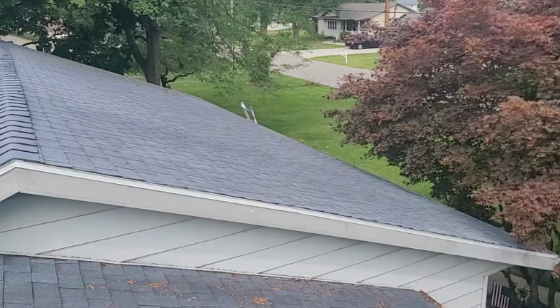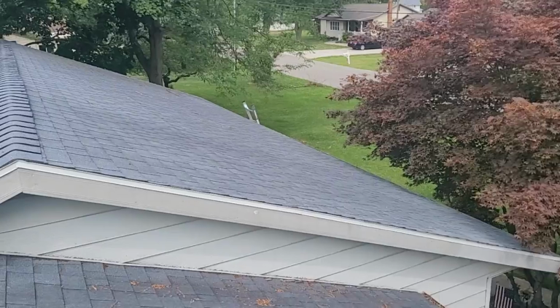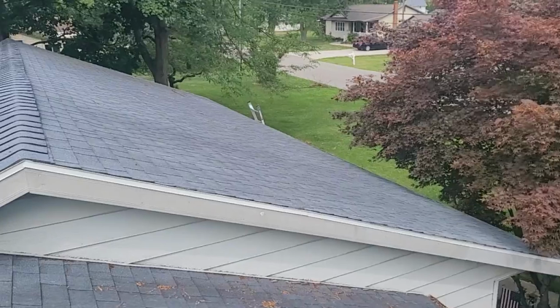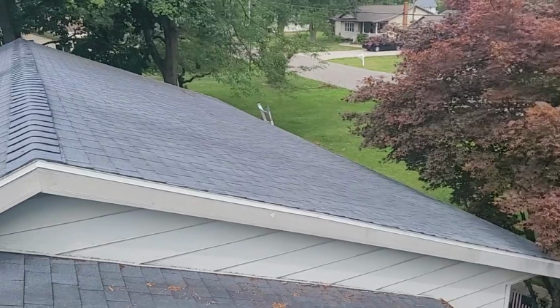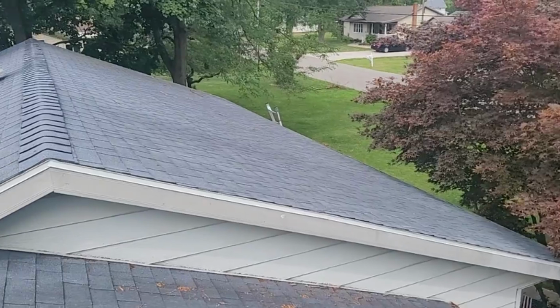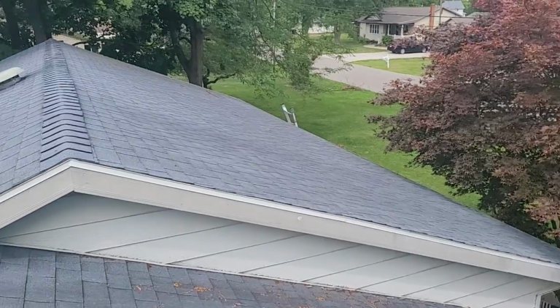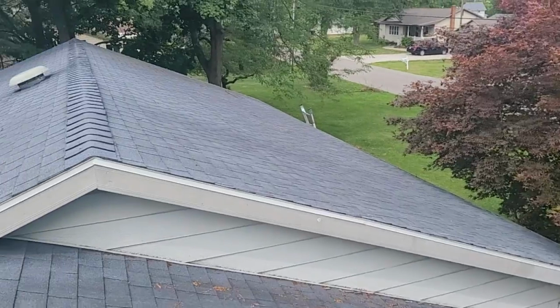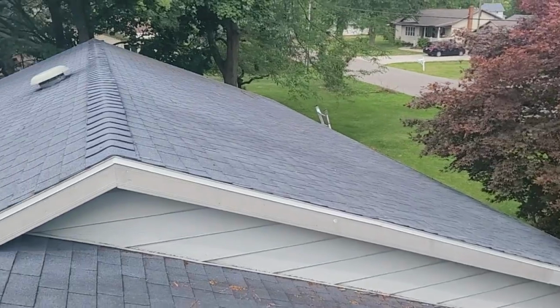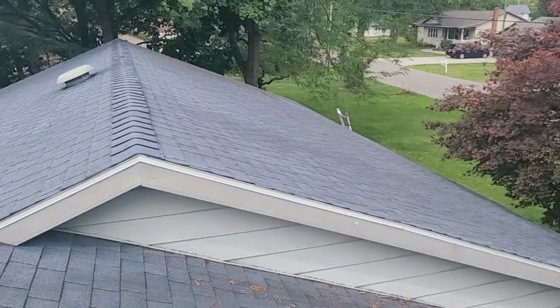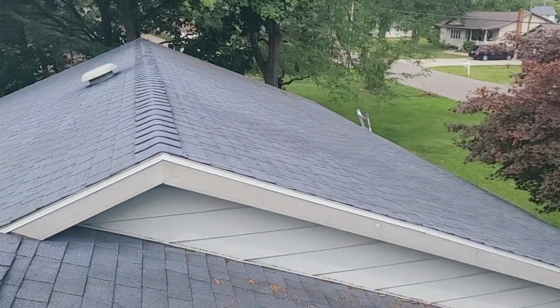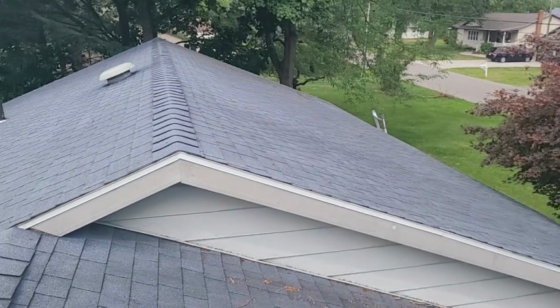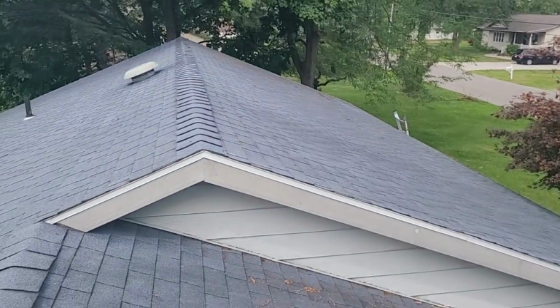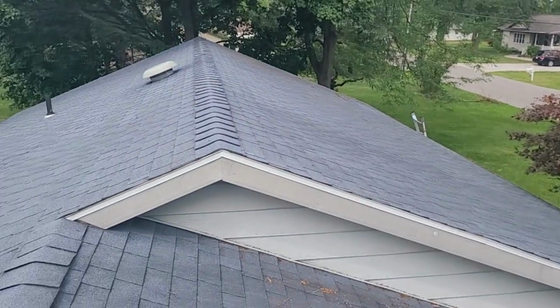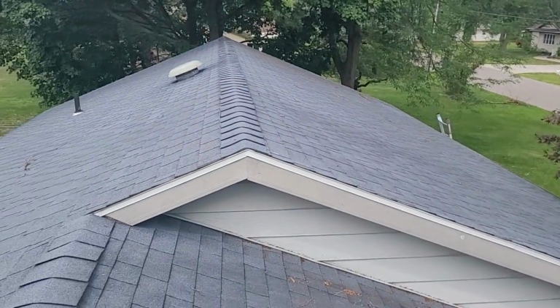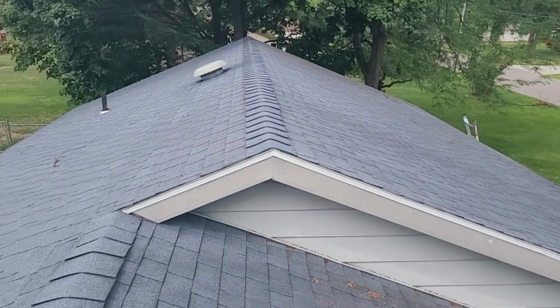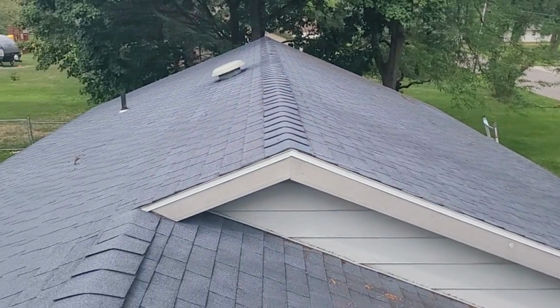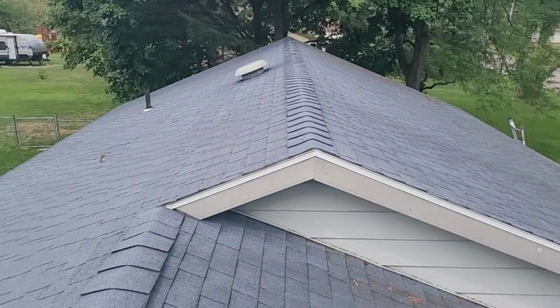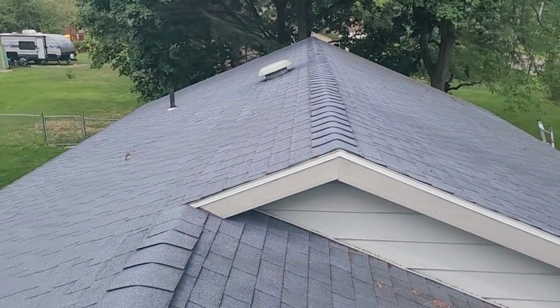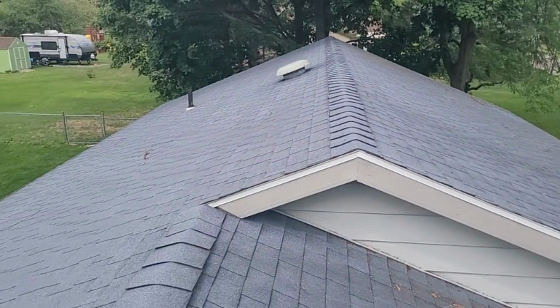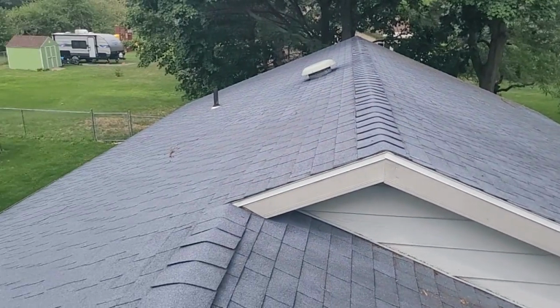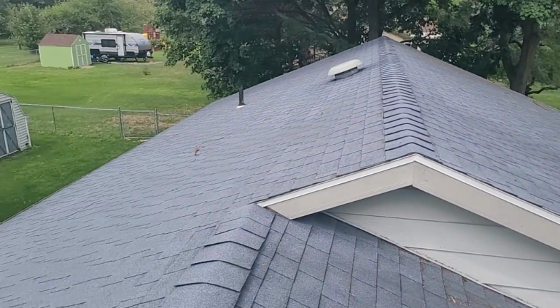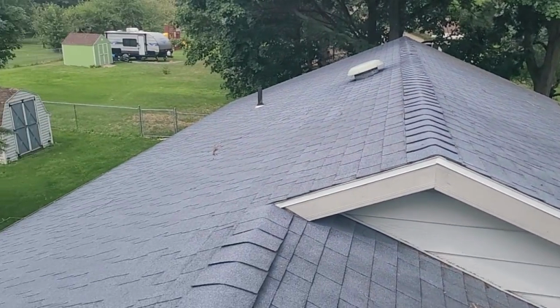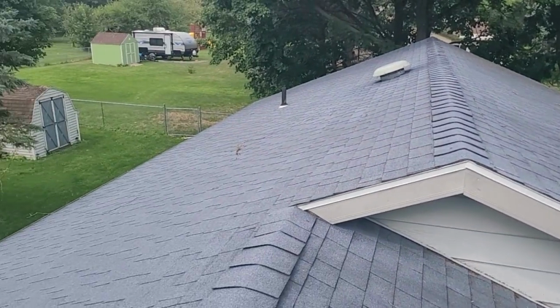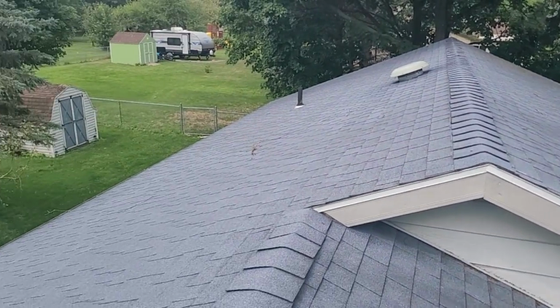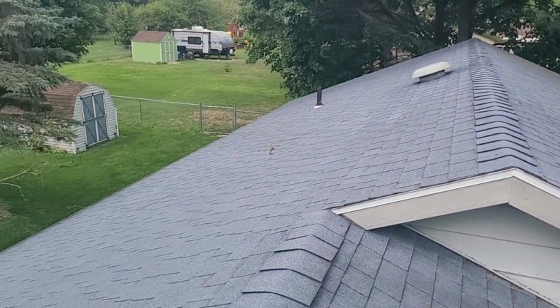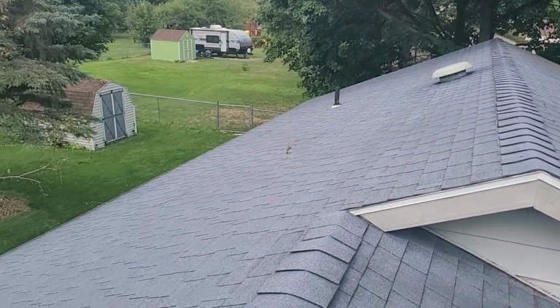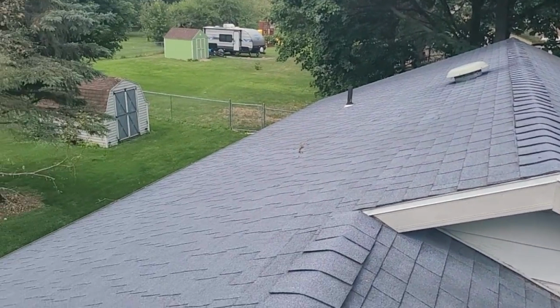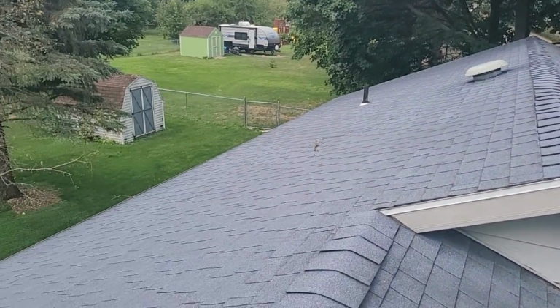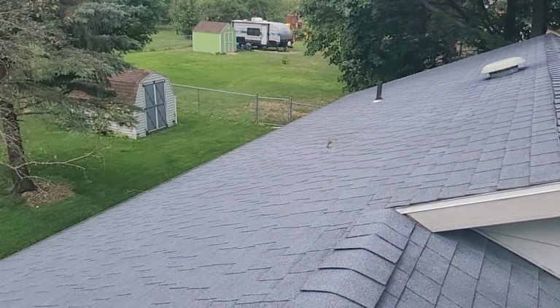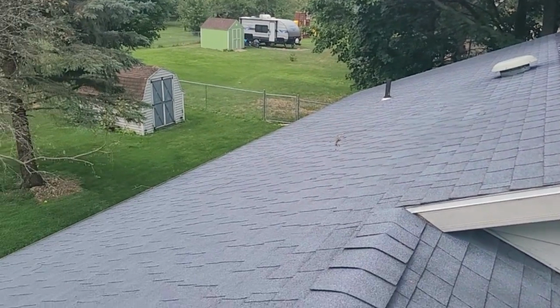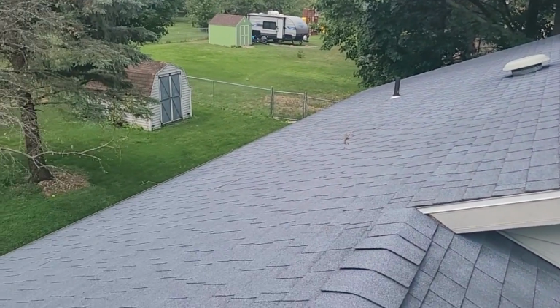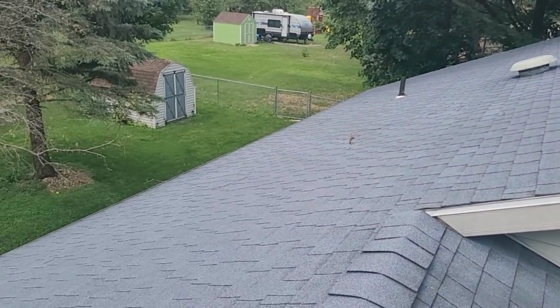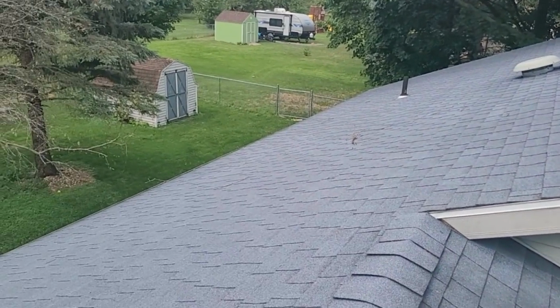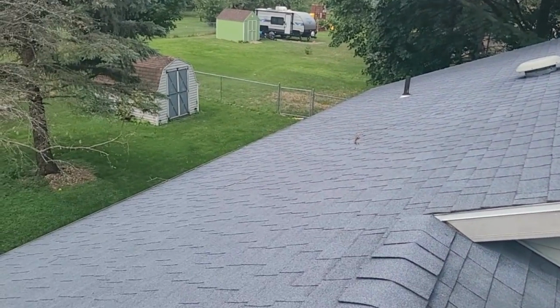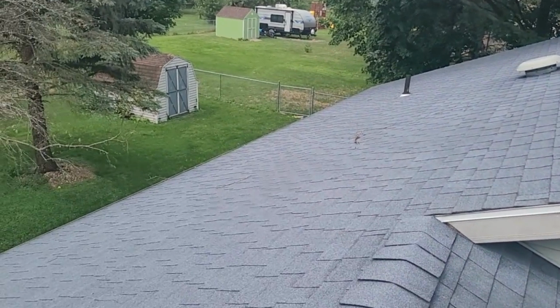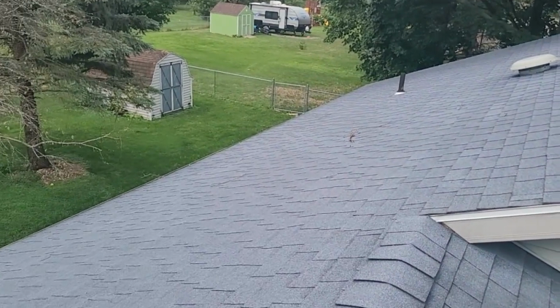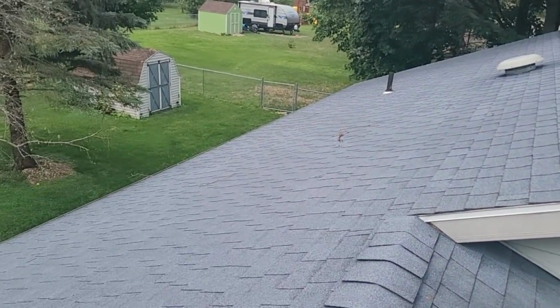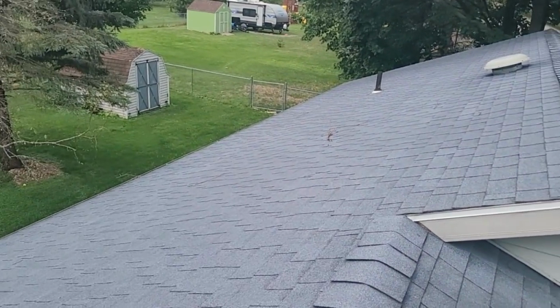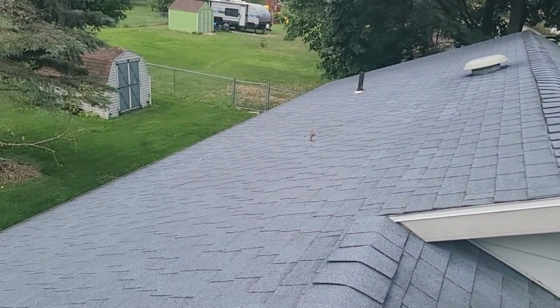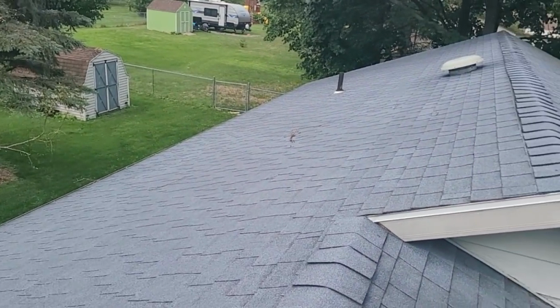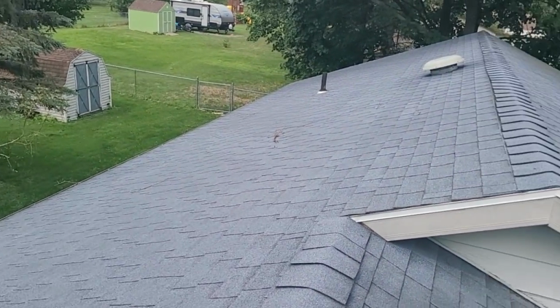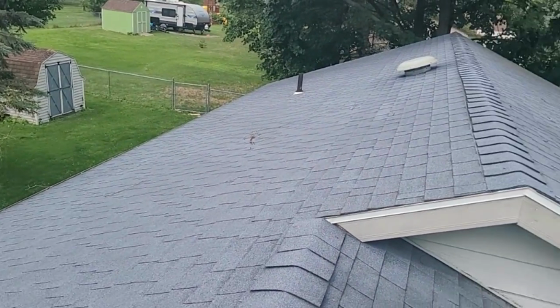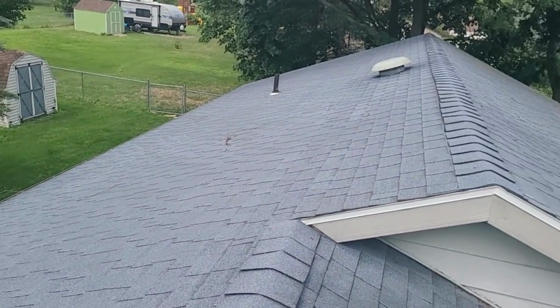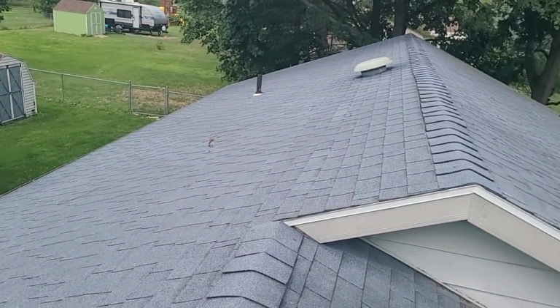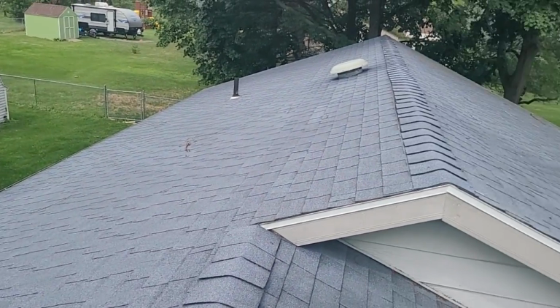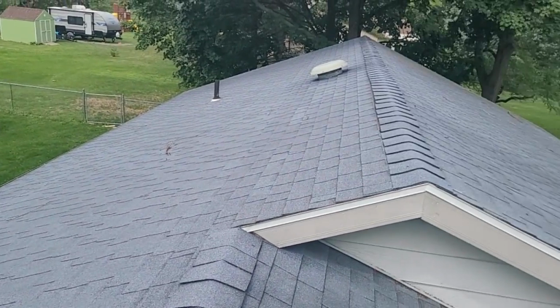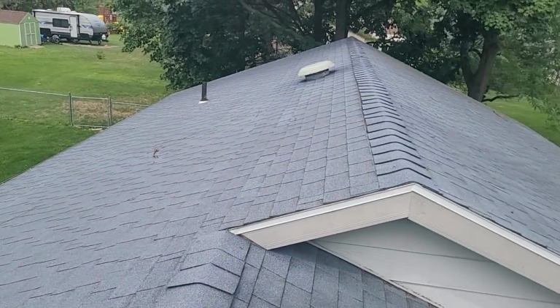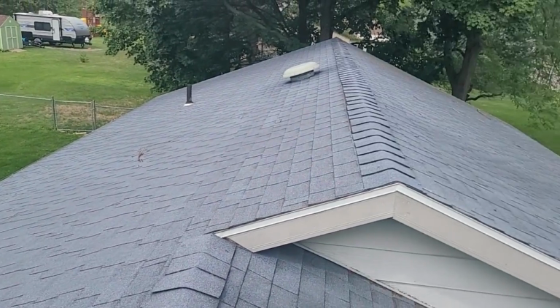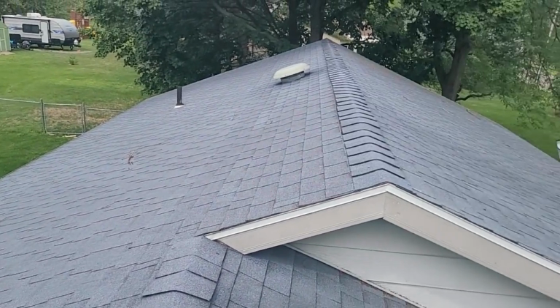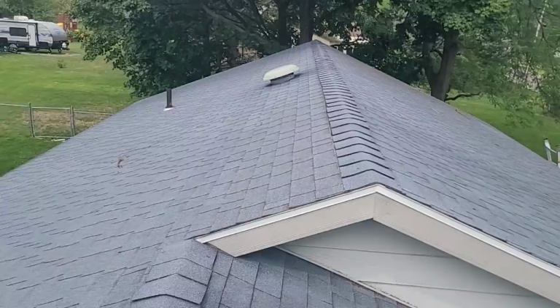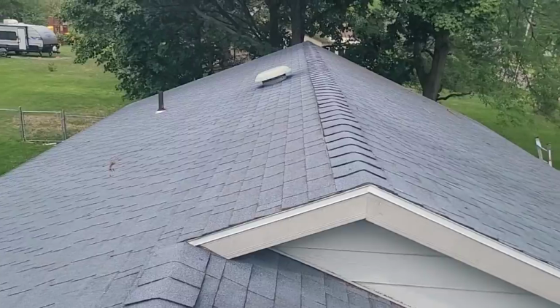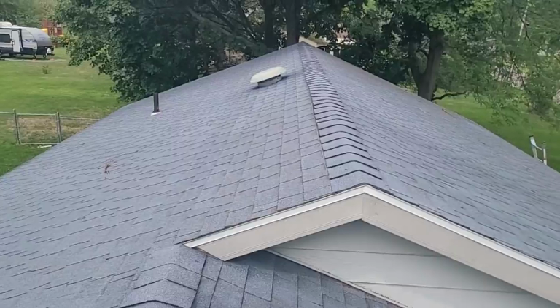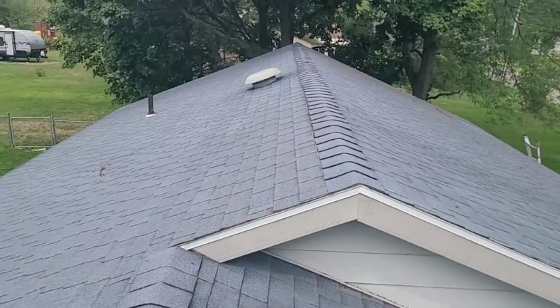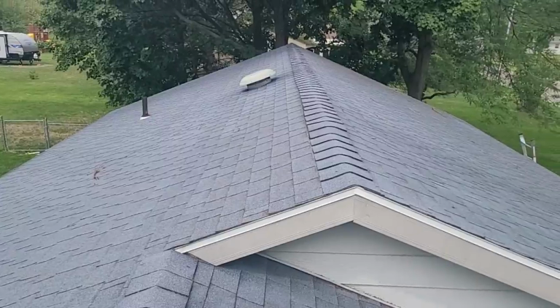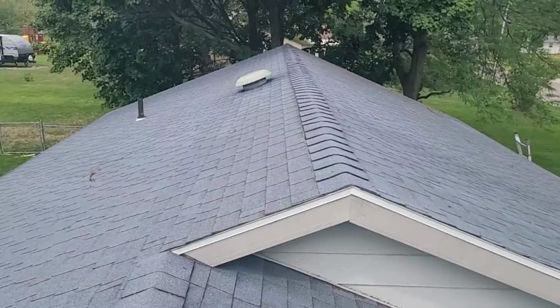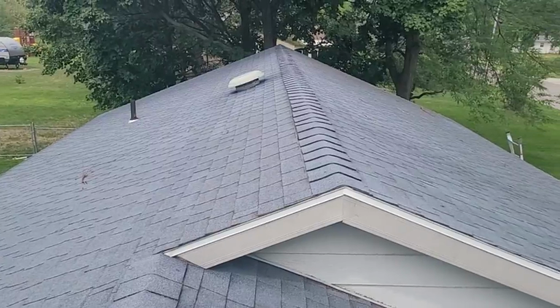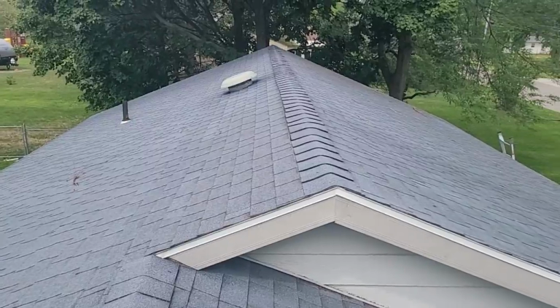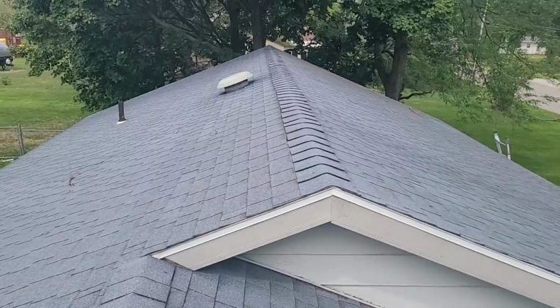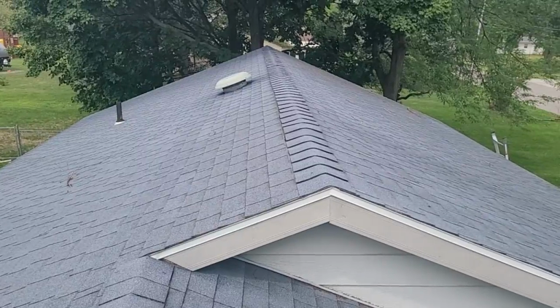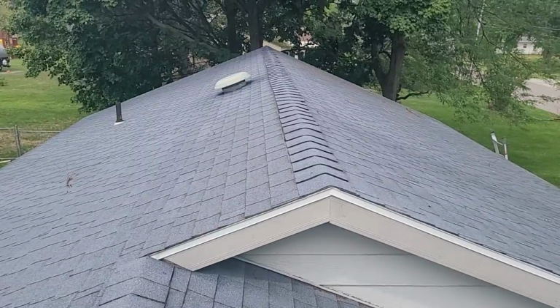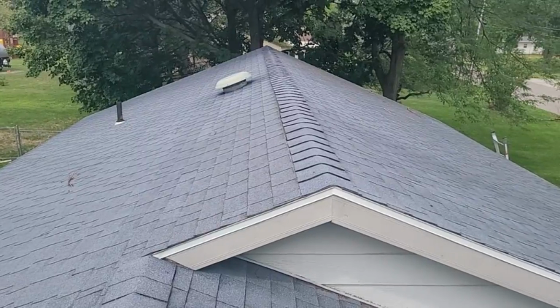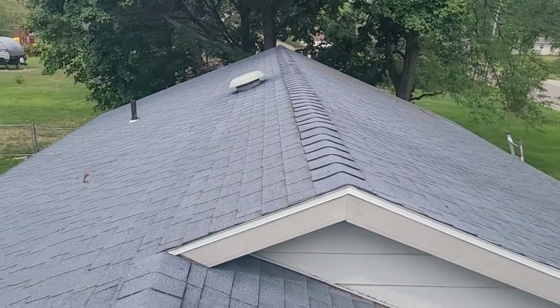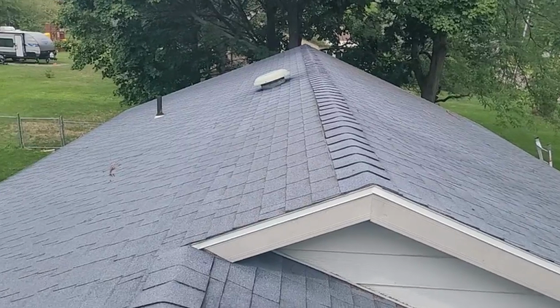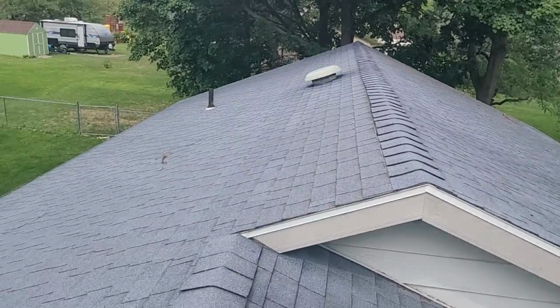Hi, this is Joe with Jay Alexander Roofing. I'm here today performing a video inspection of the roof. I've been up here walking around pretty extensively looking at everything.